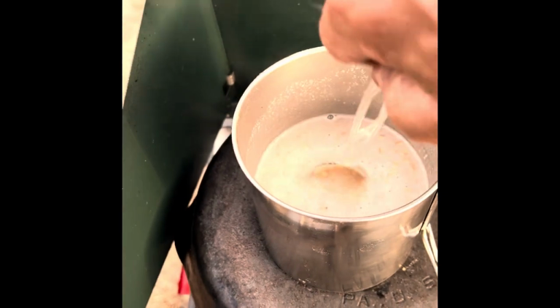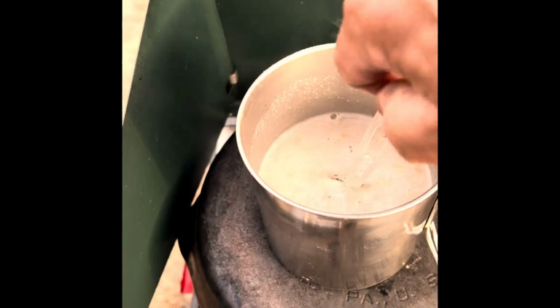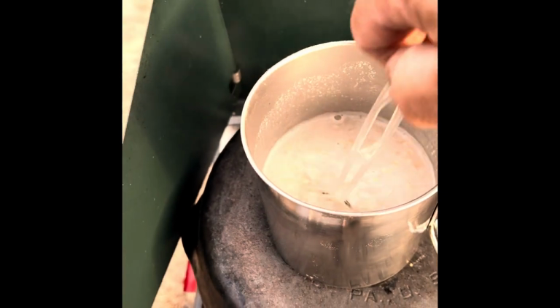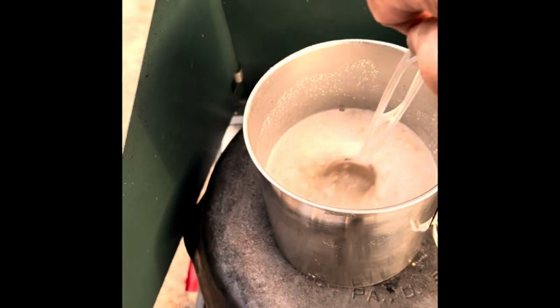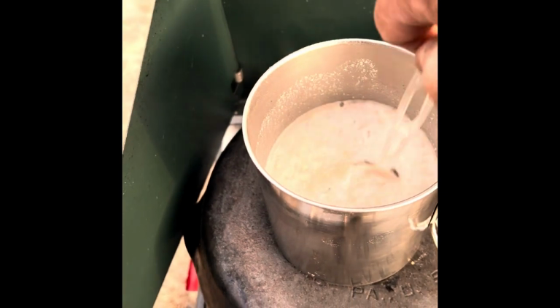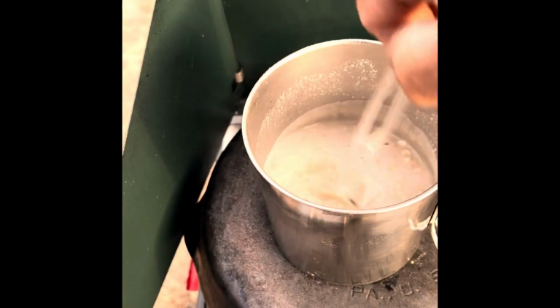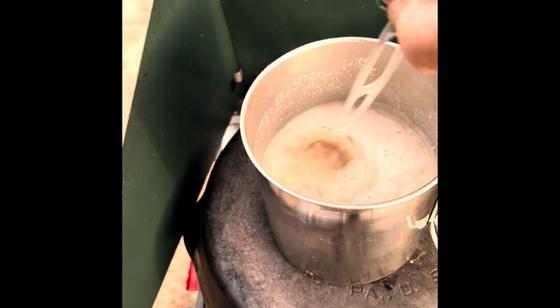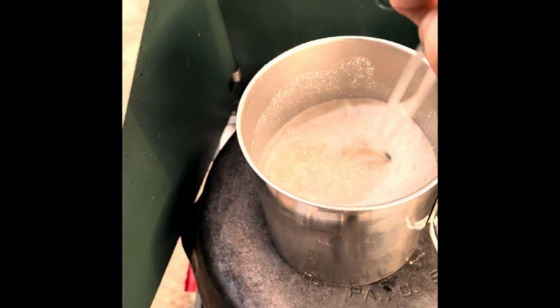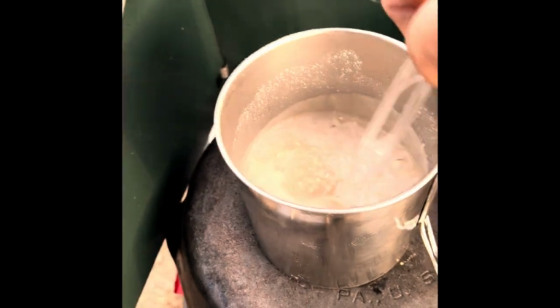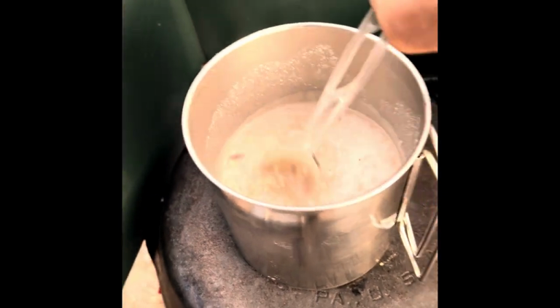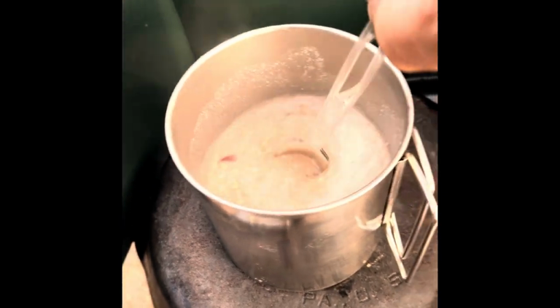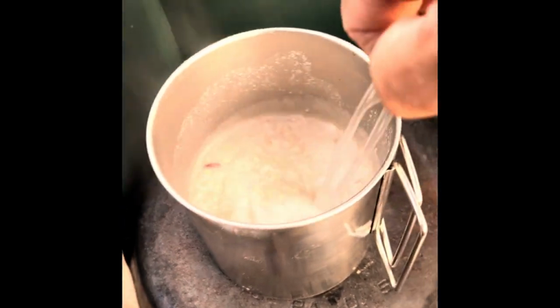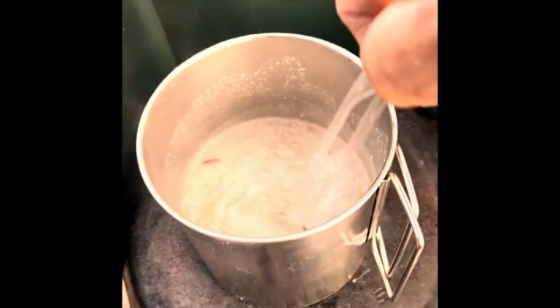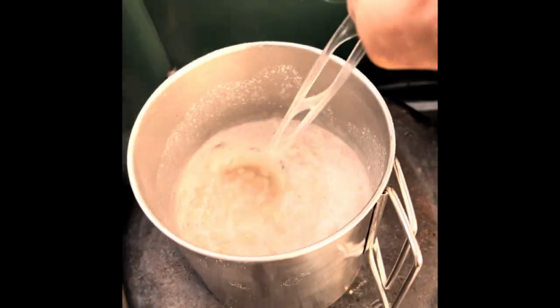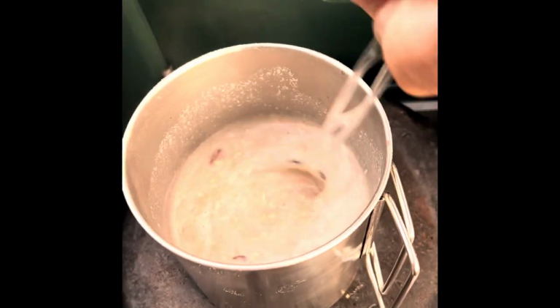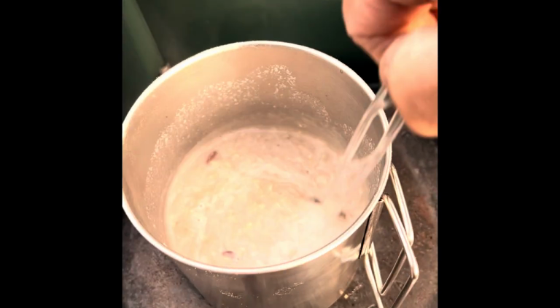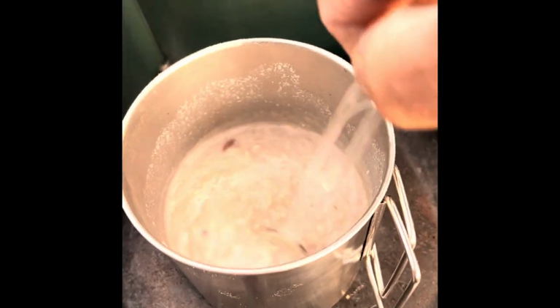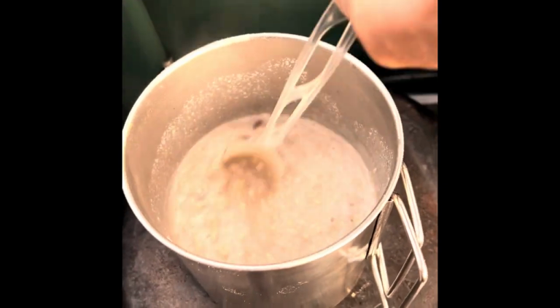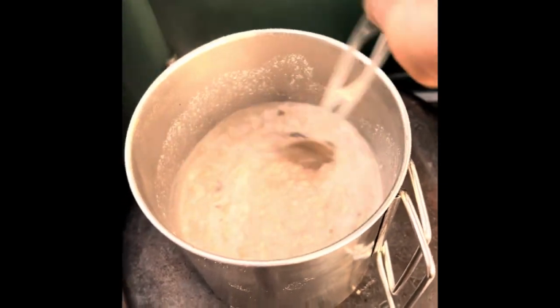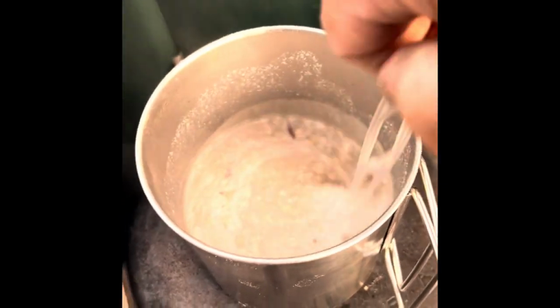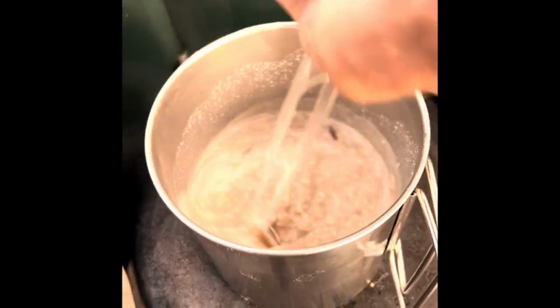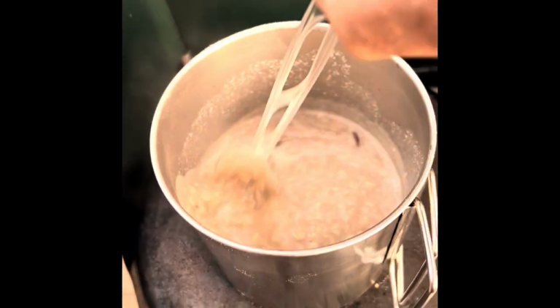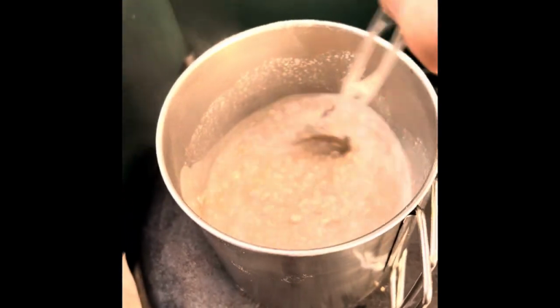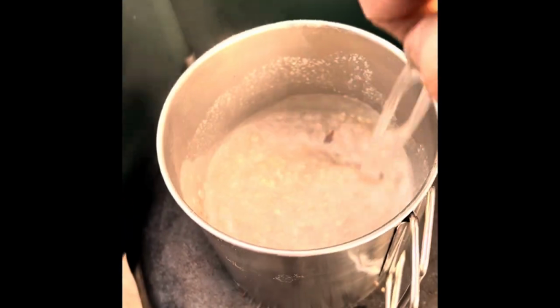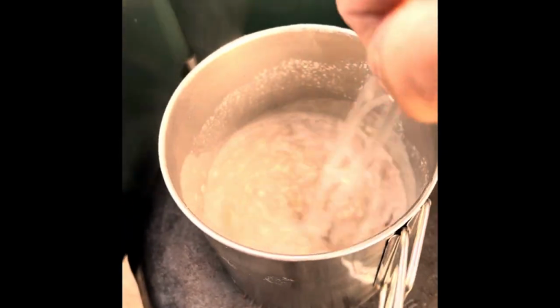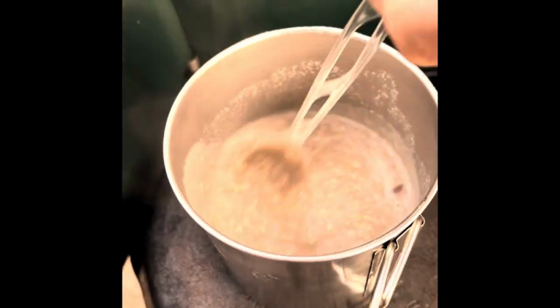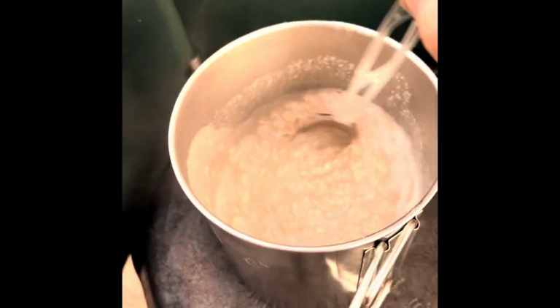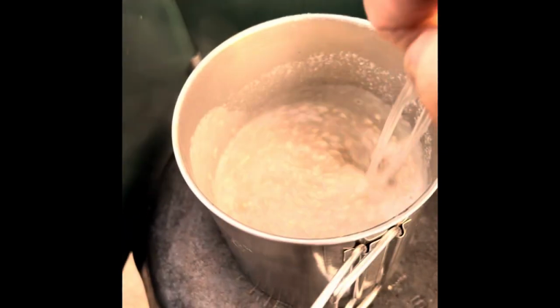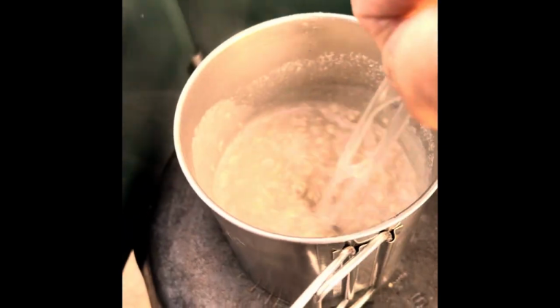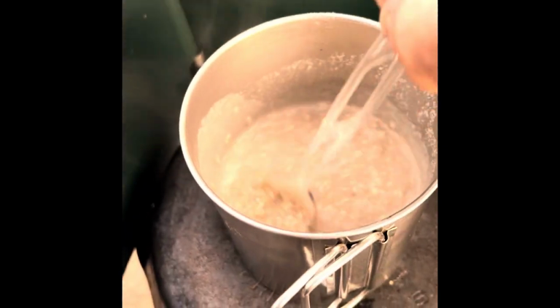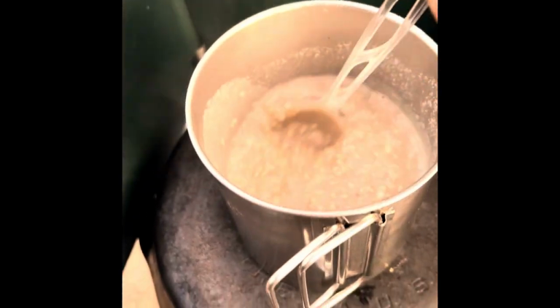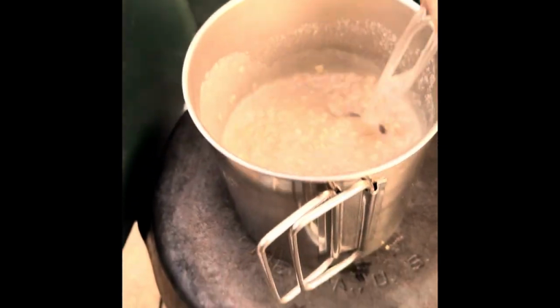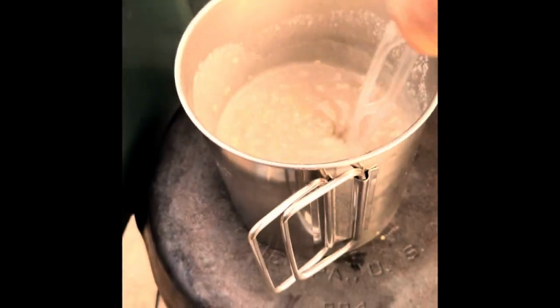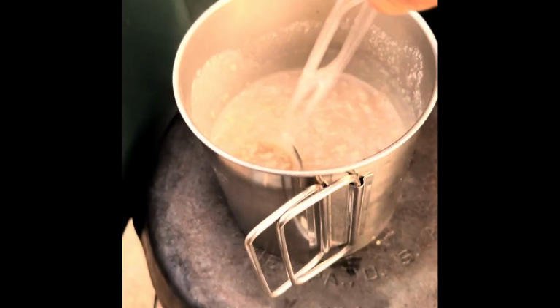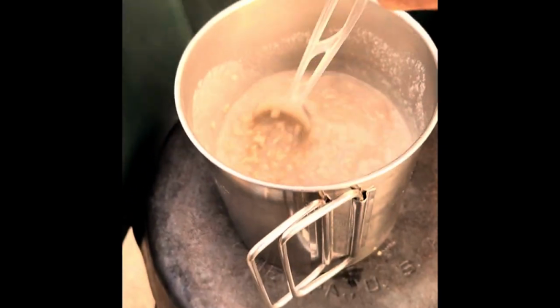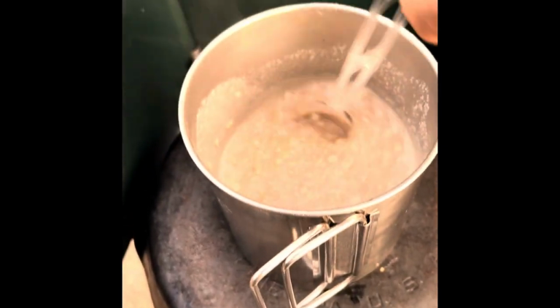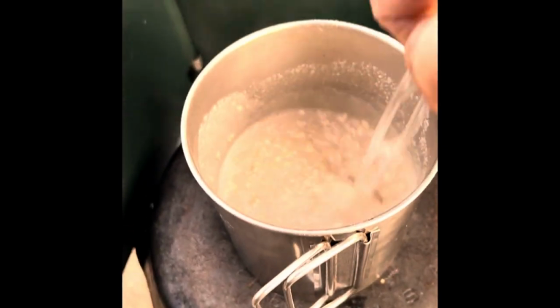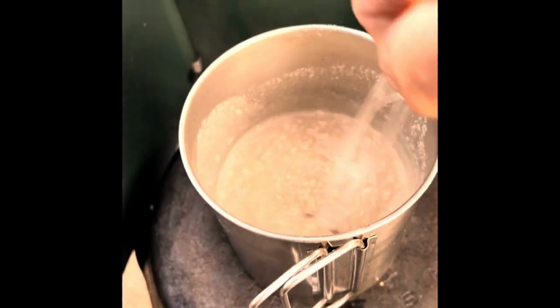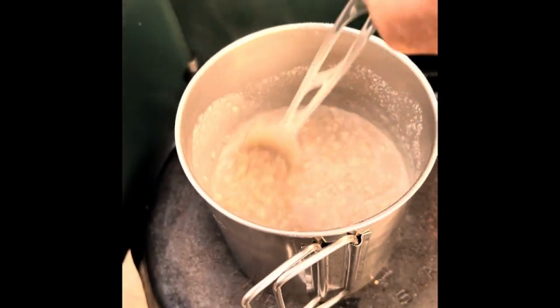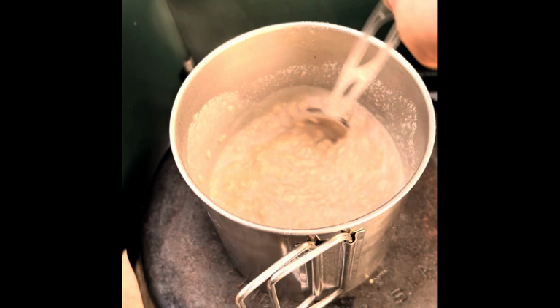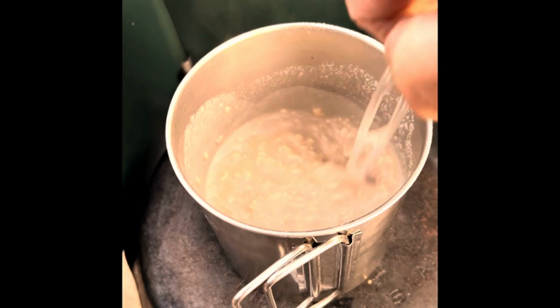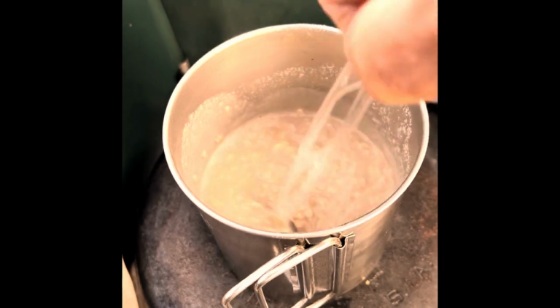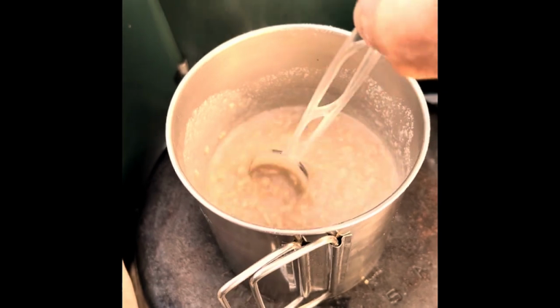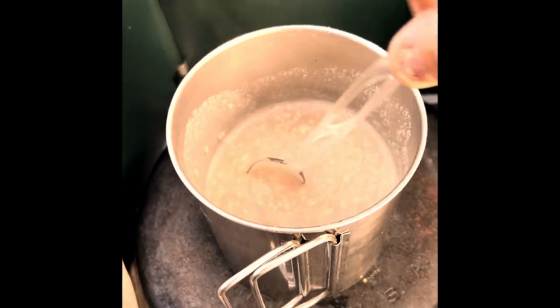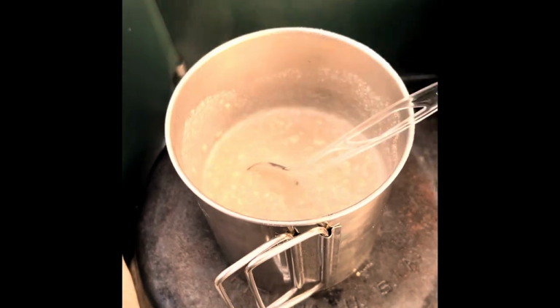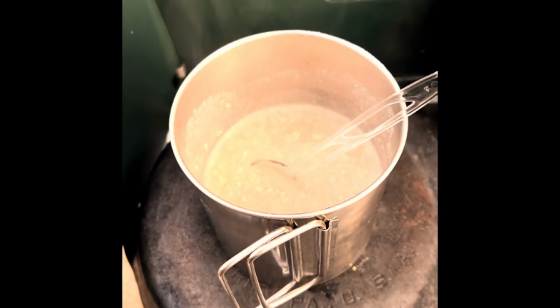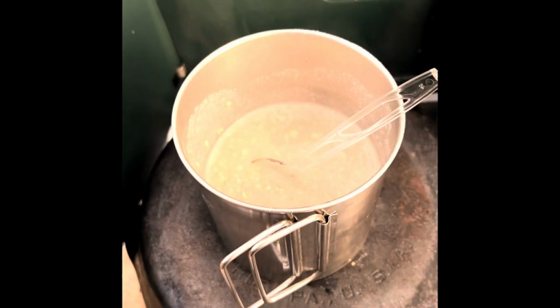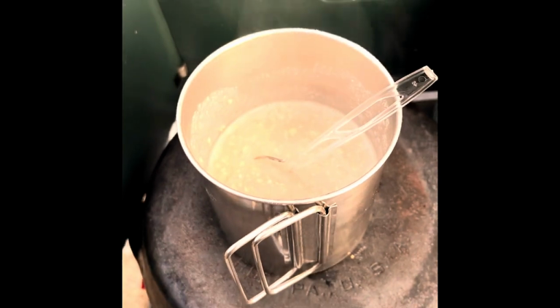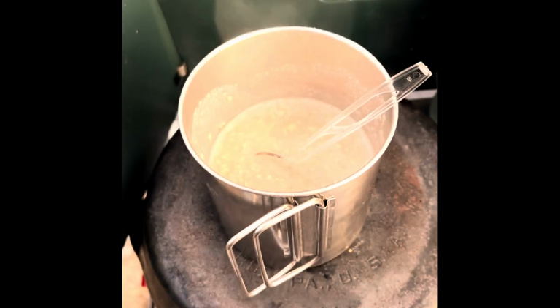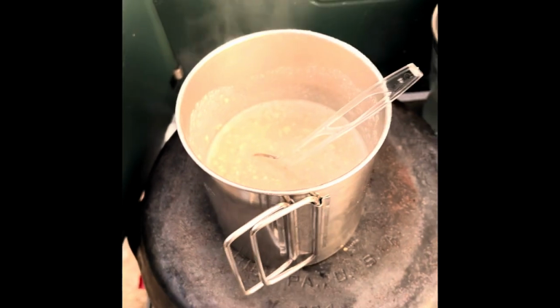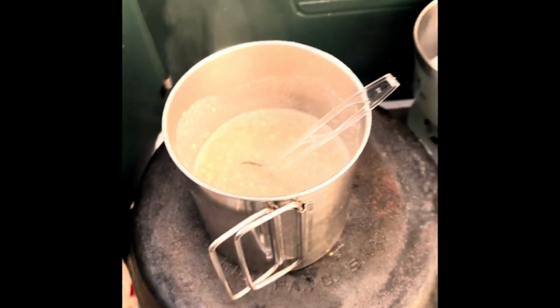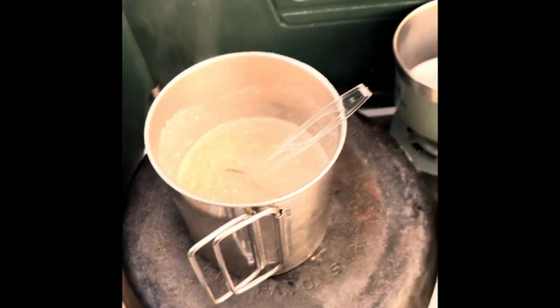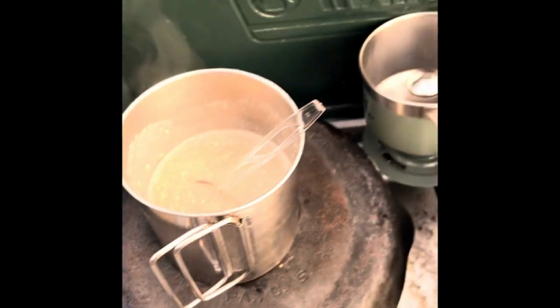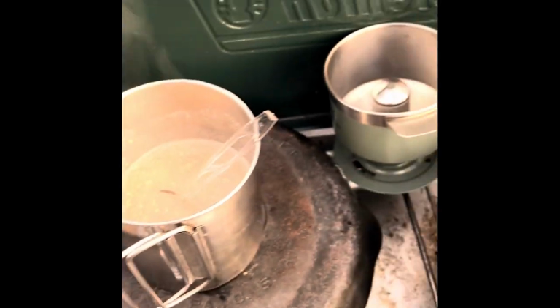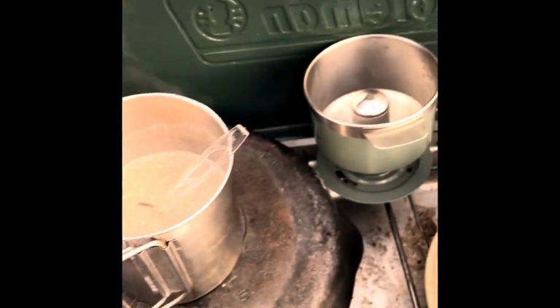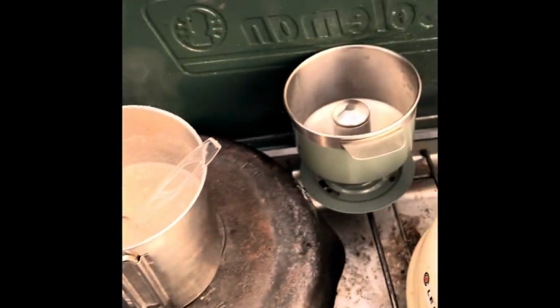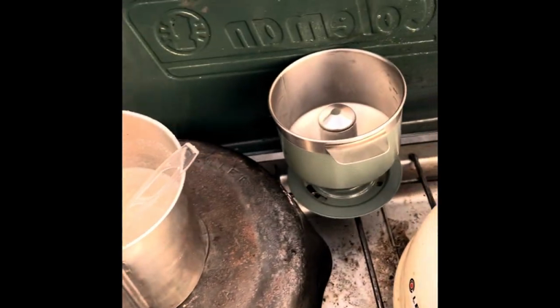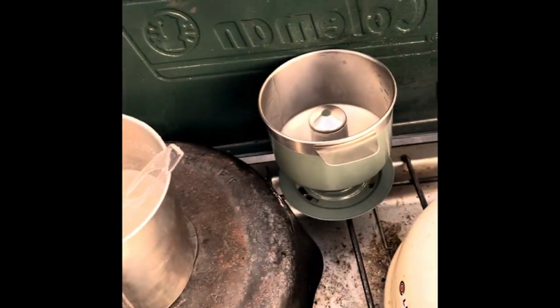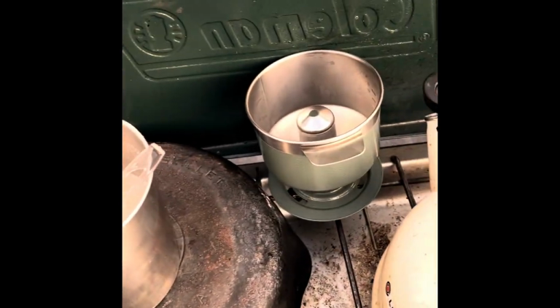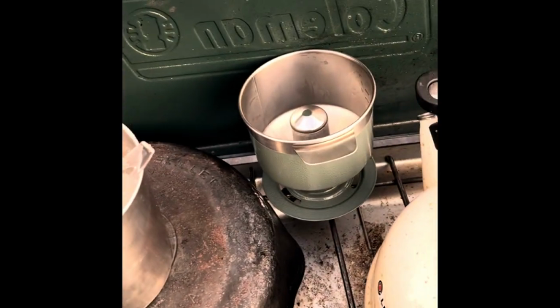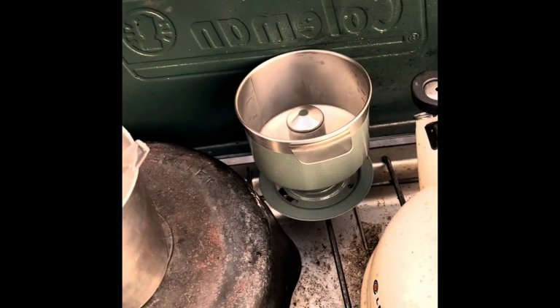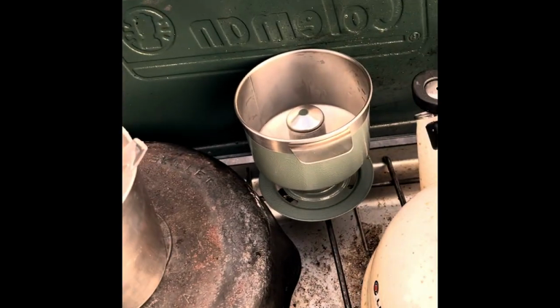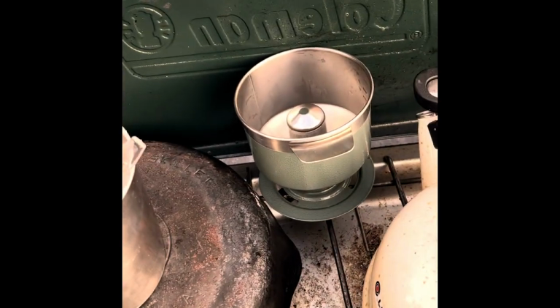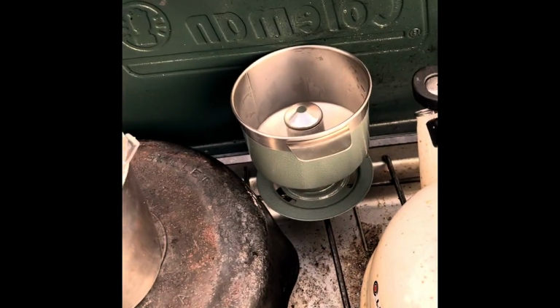Next morning, a quick breakfast of oatmeal and coffee, and we headed out on the M1 Elk Mountain Road to Lake Pillsbury.